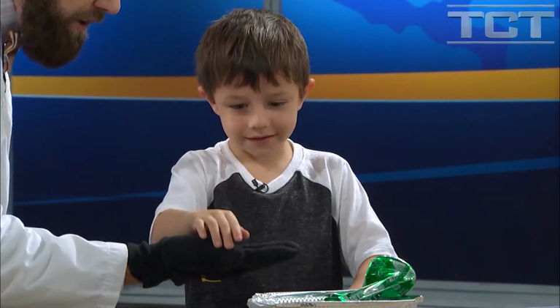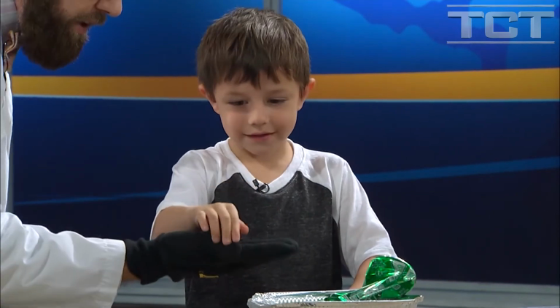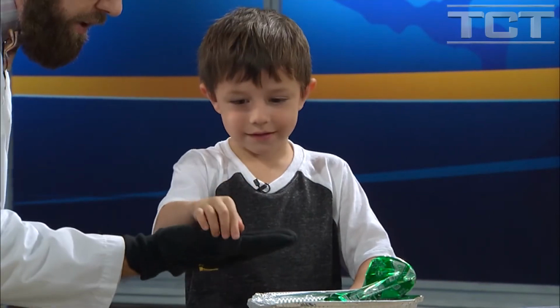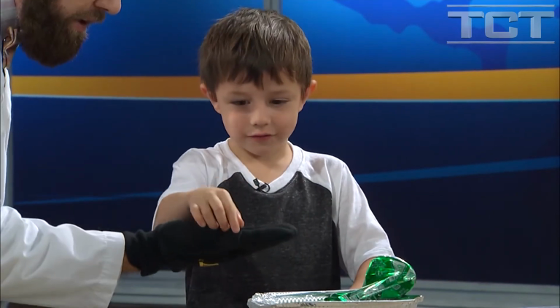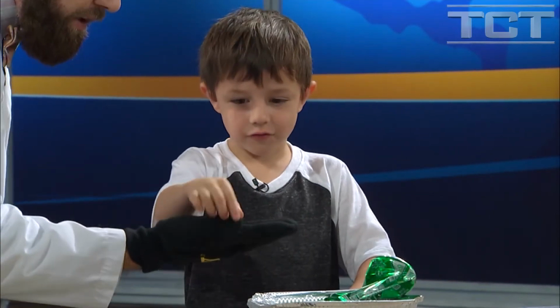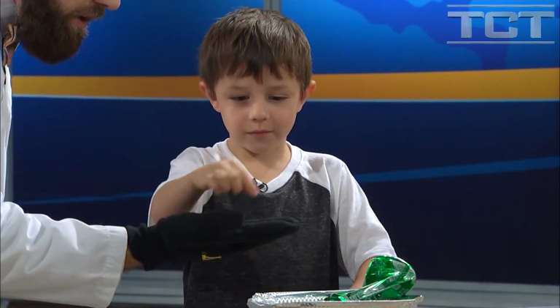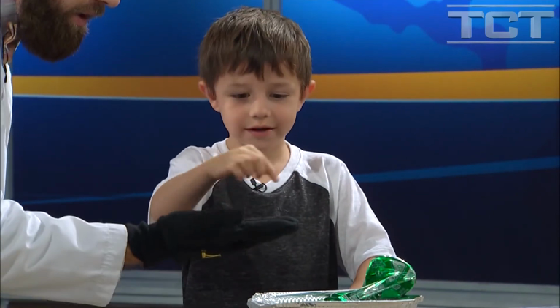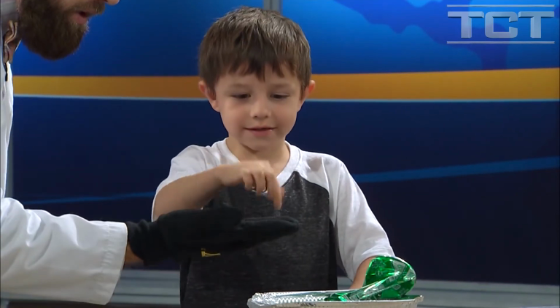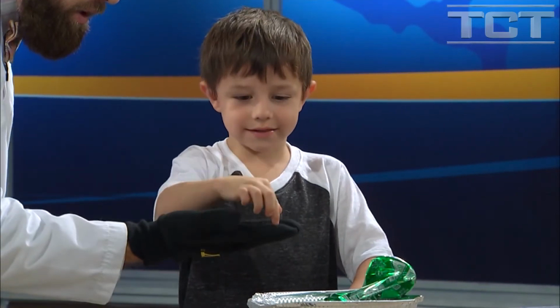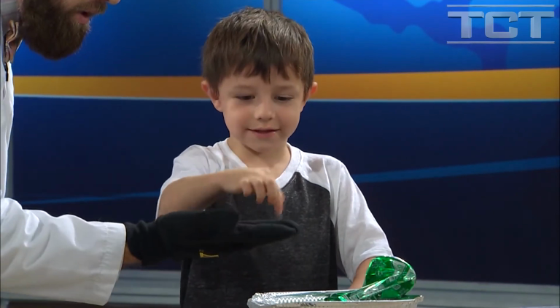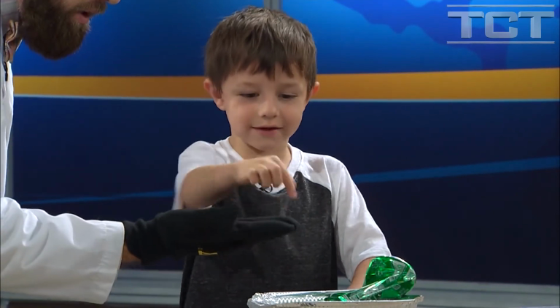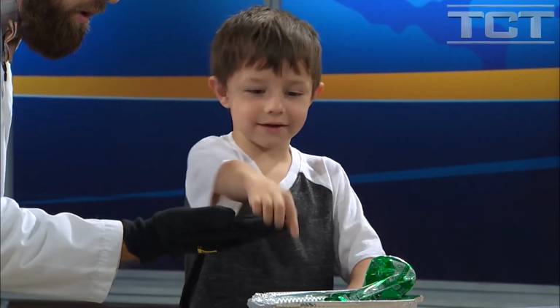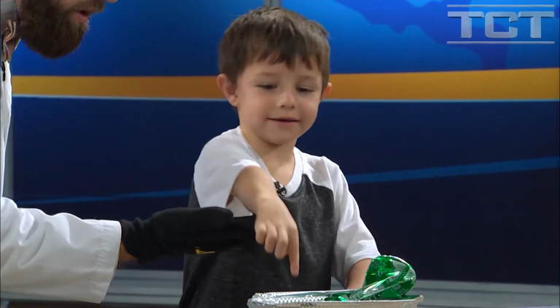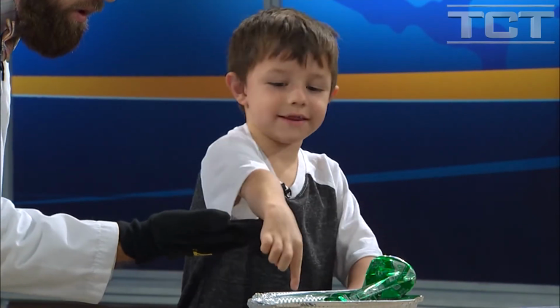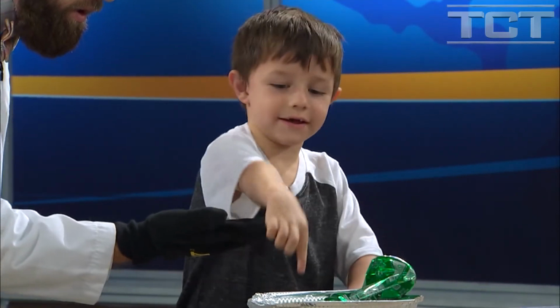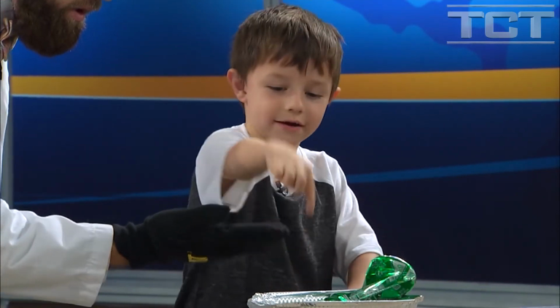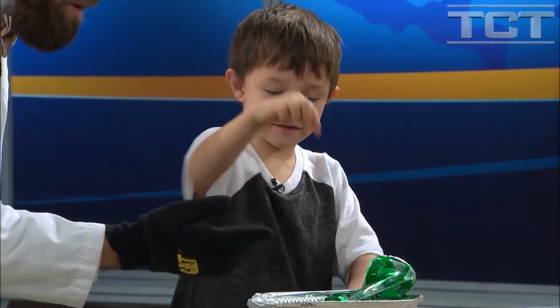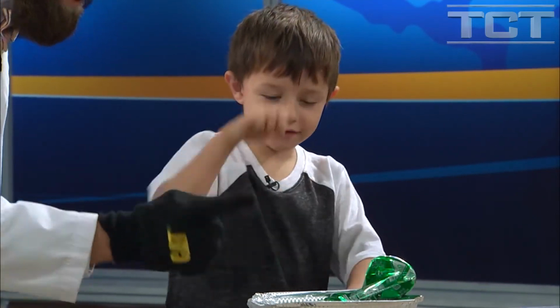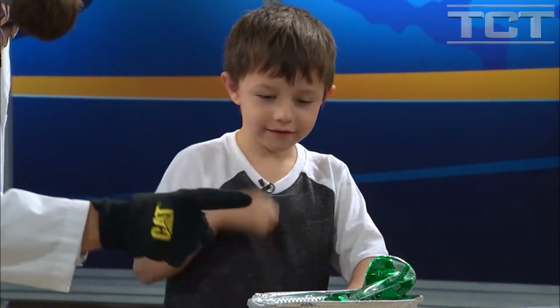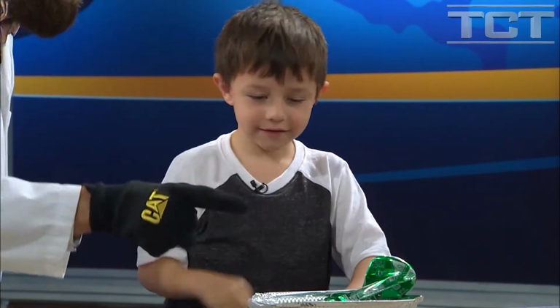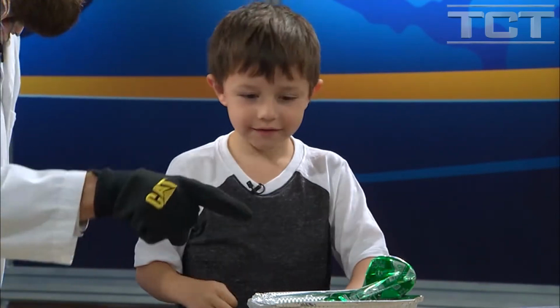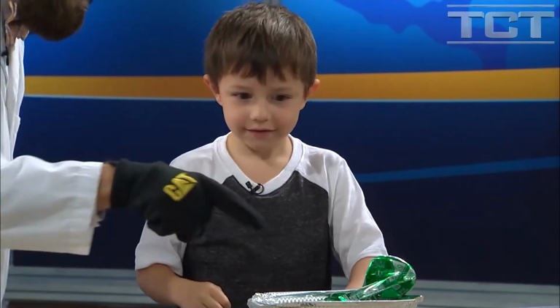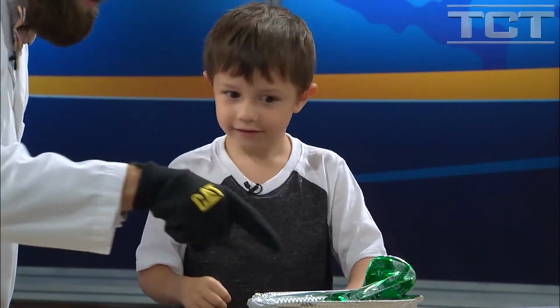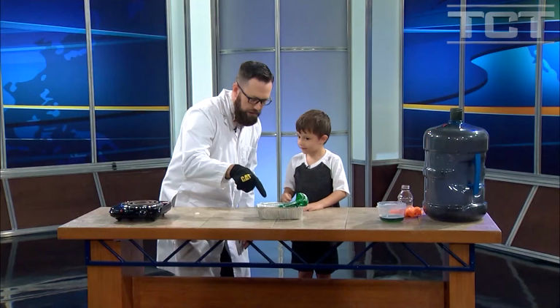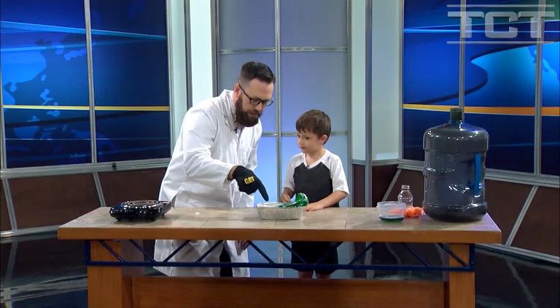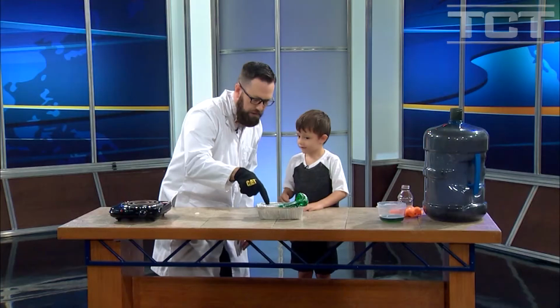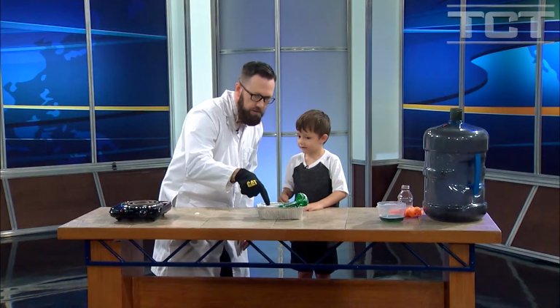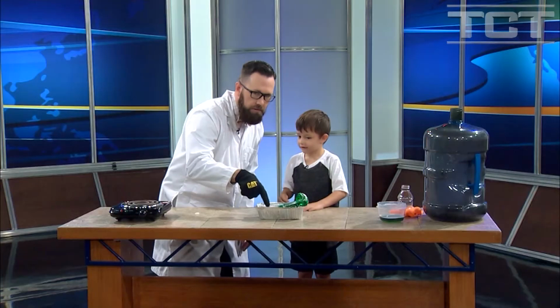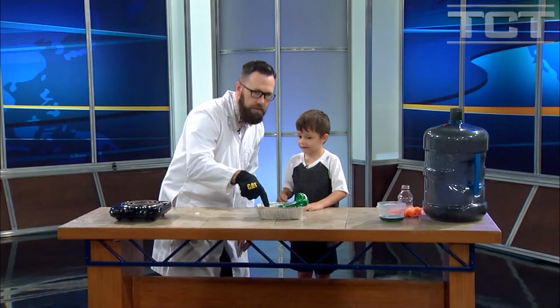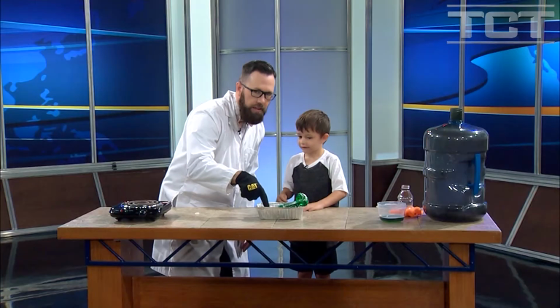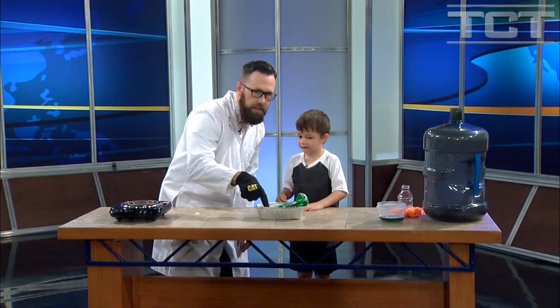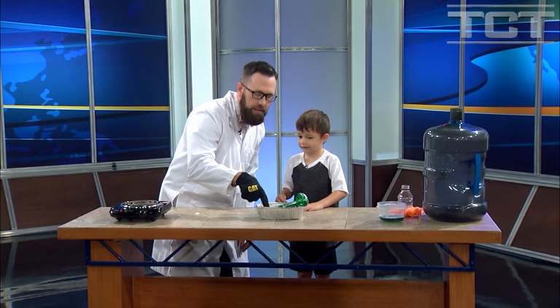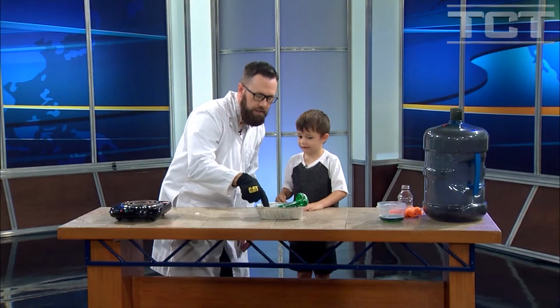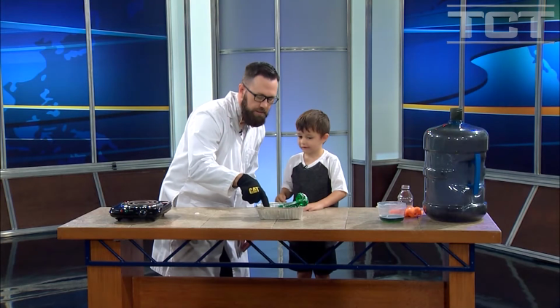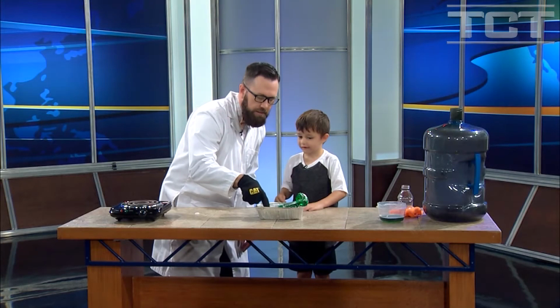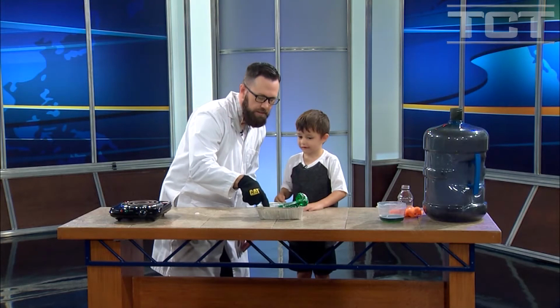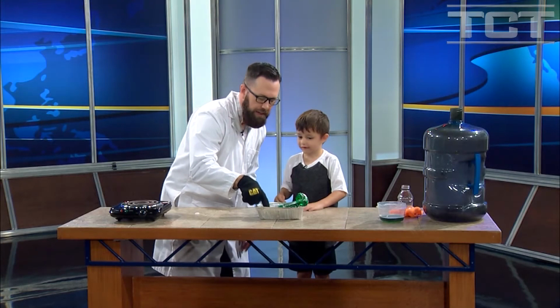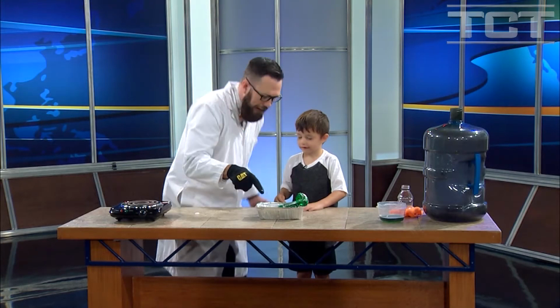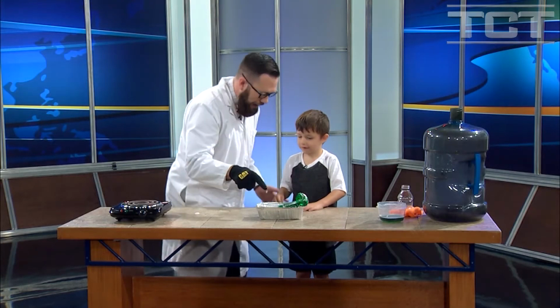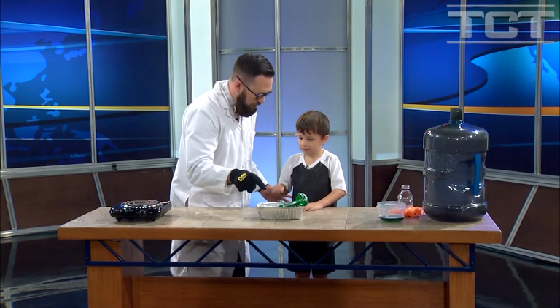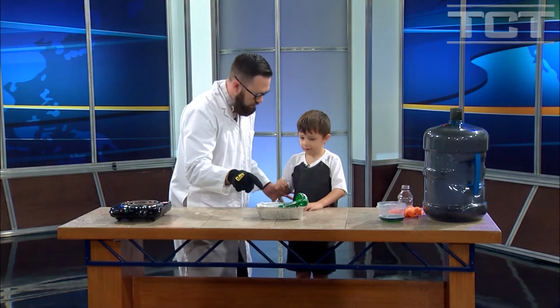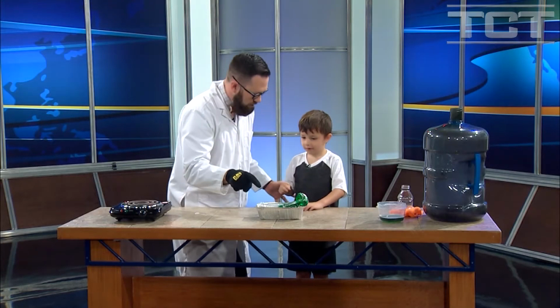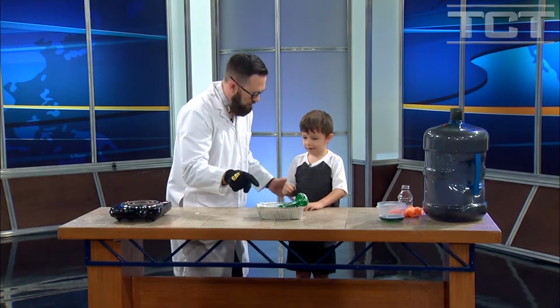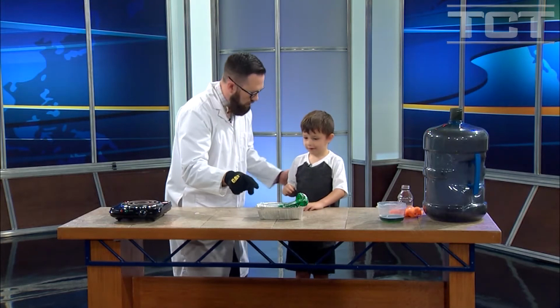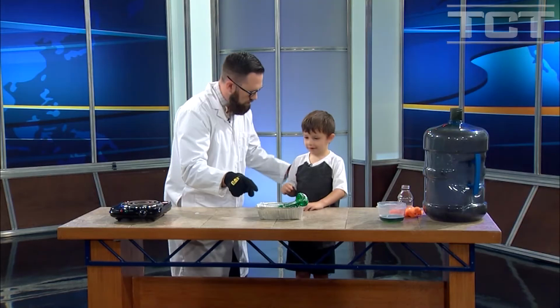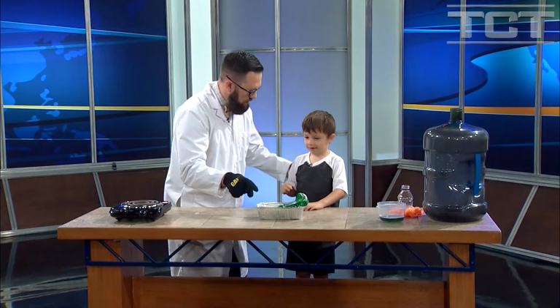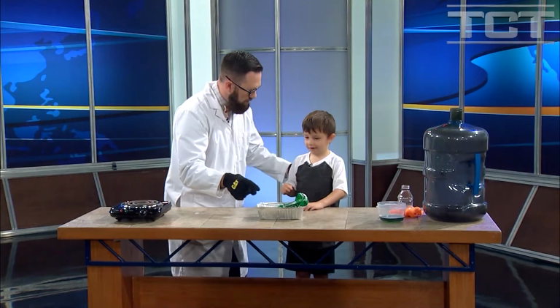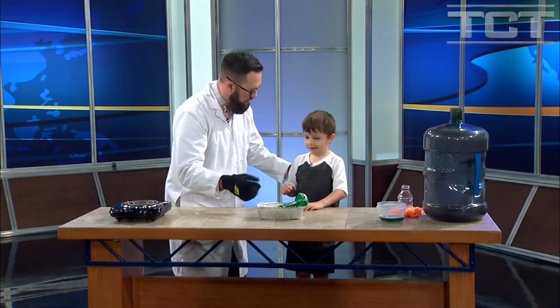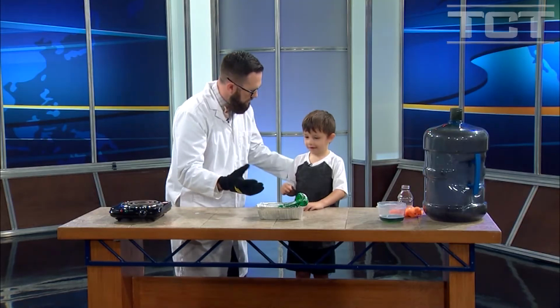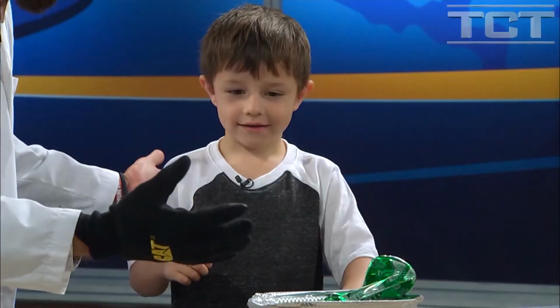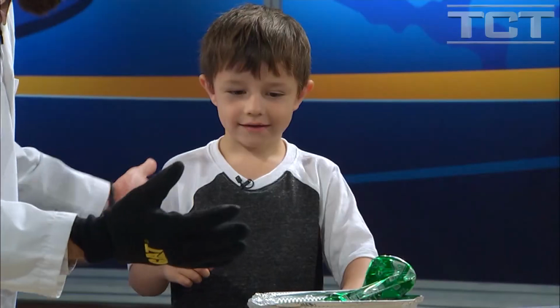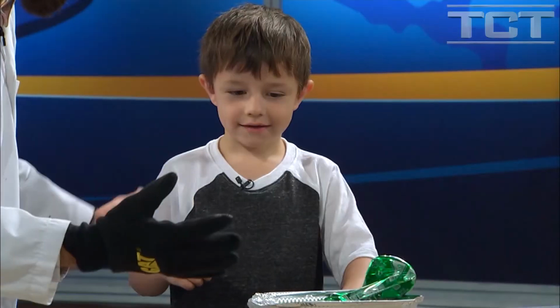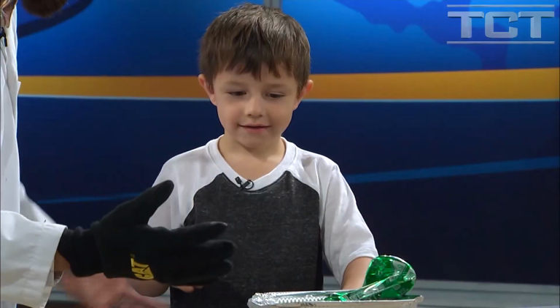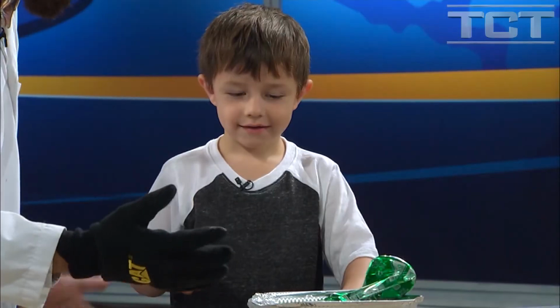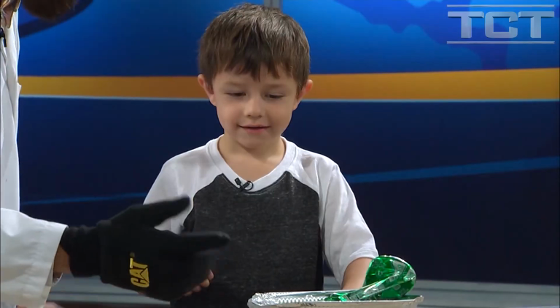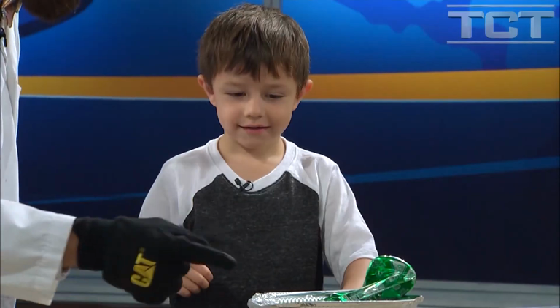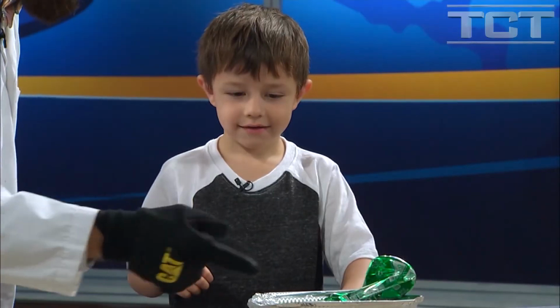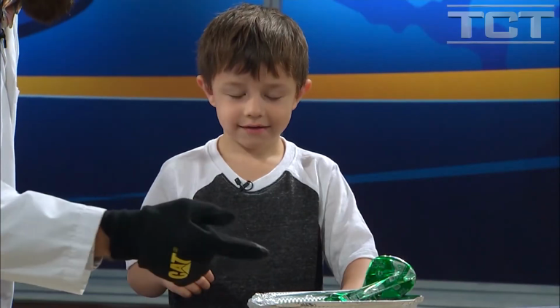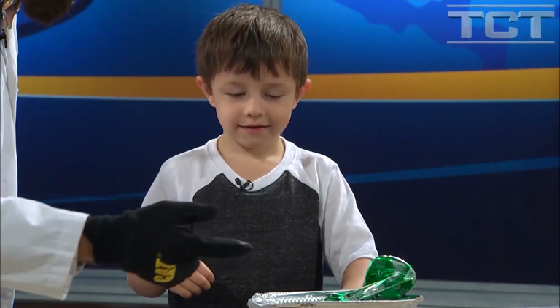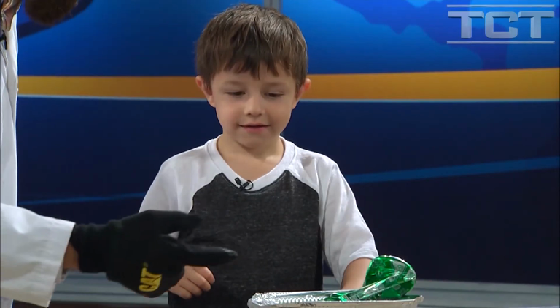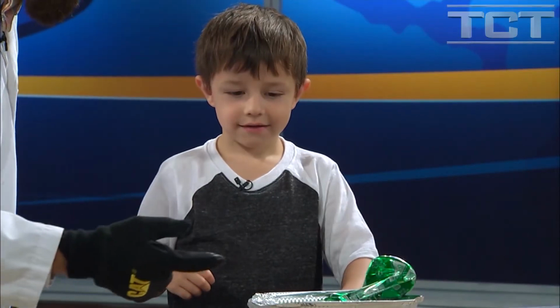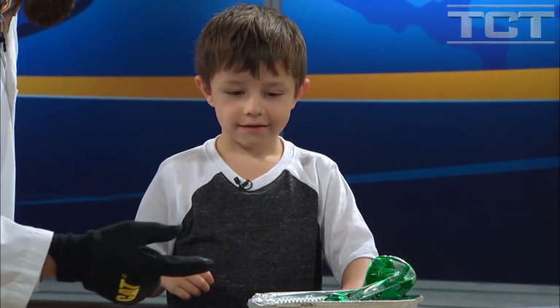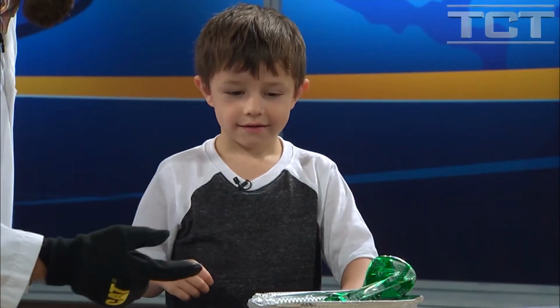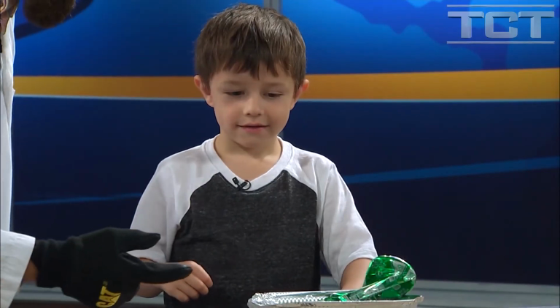You put your finger in there, I put my finger in here. Okay, let's see — nothing really. It's just cold, right?